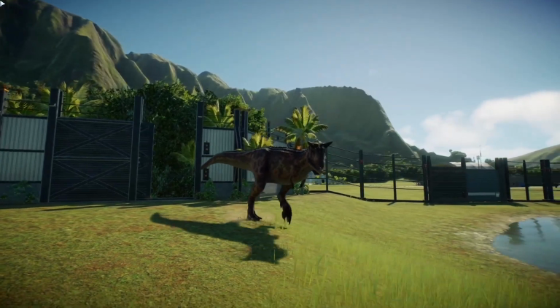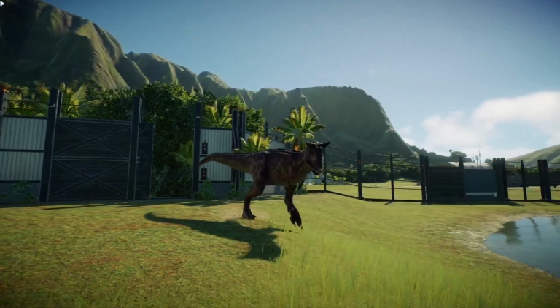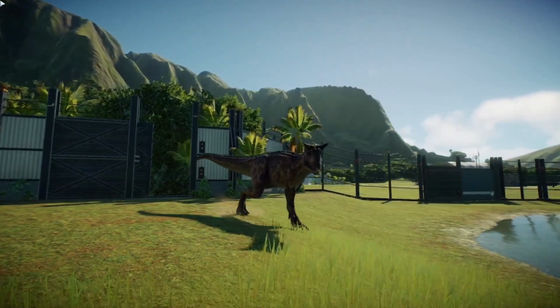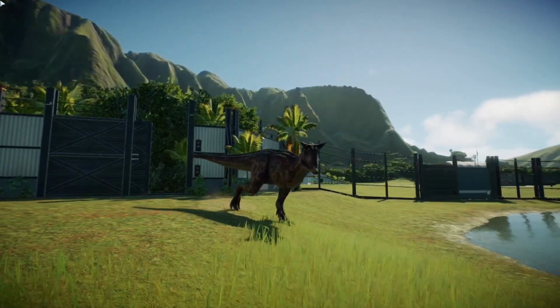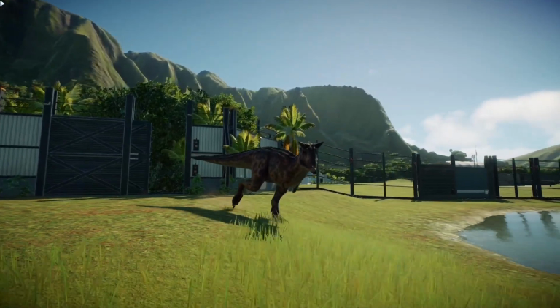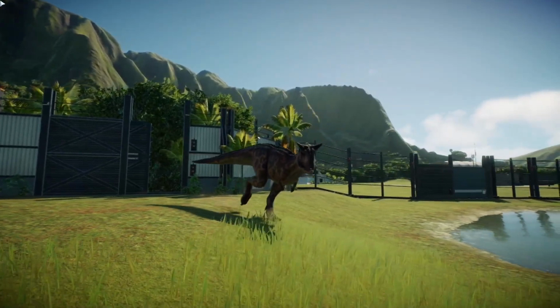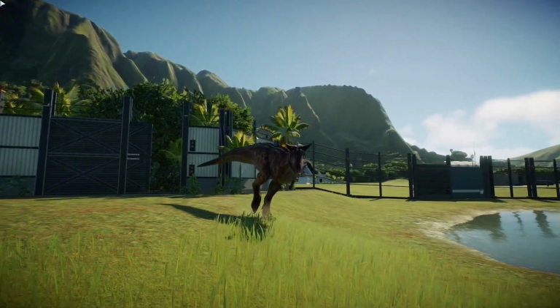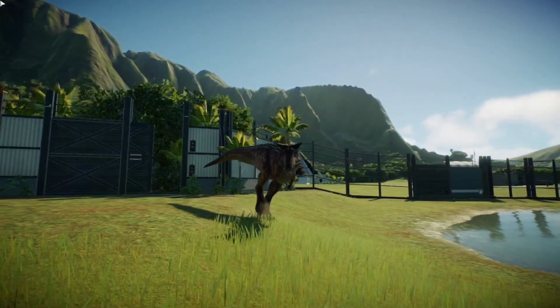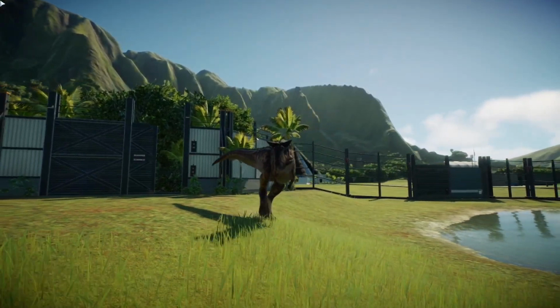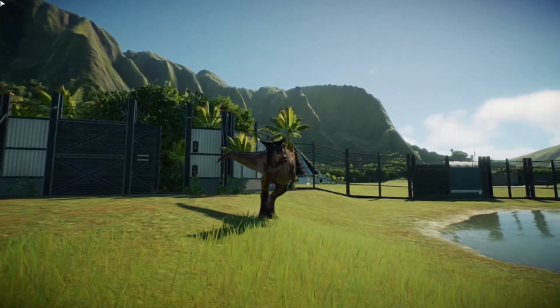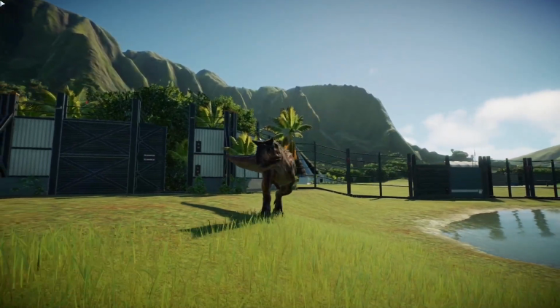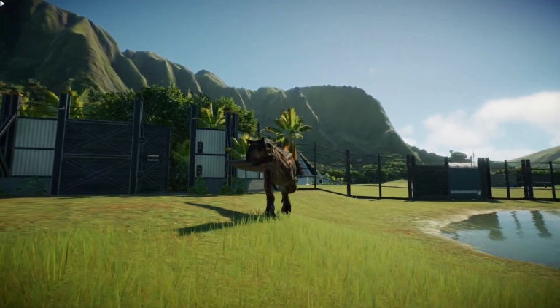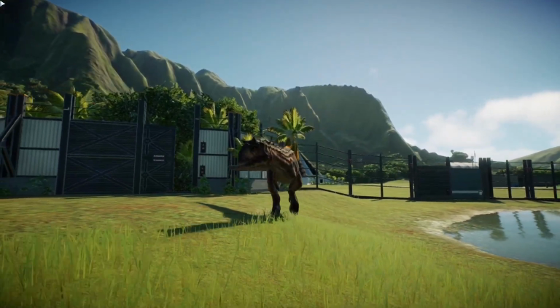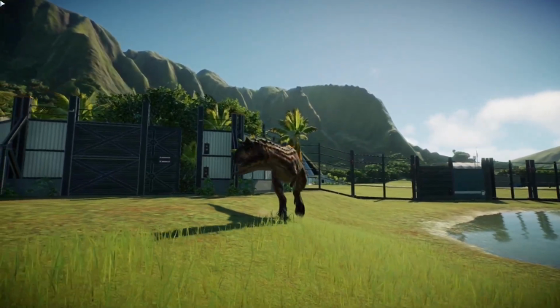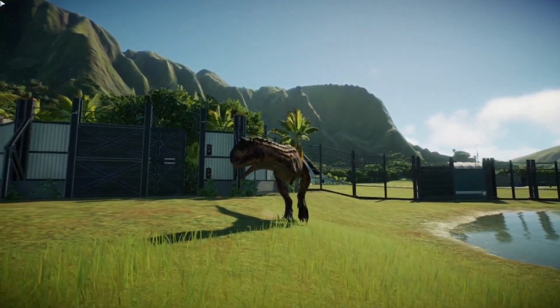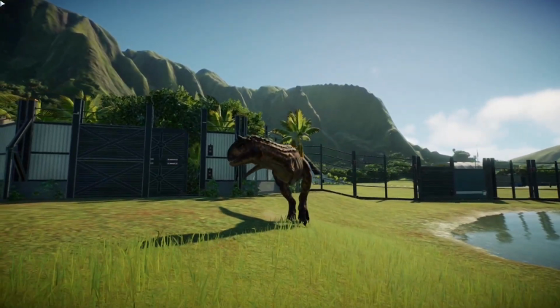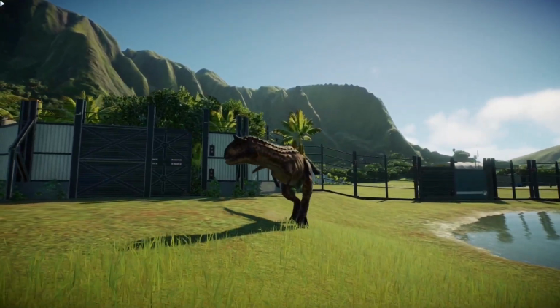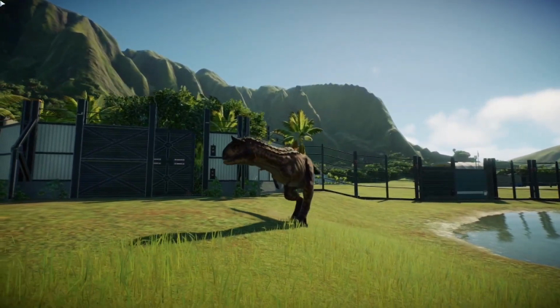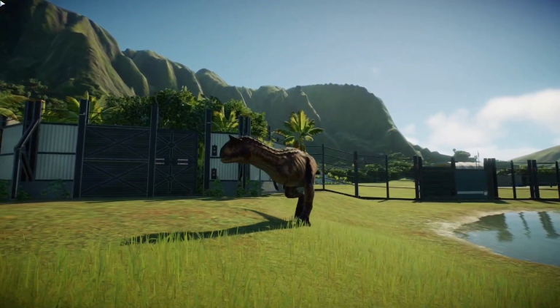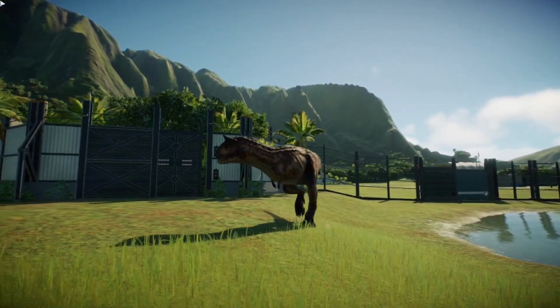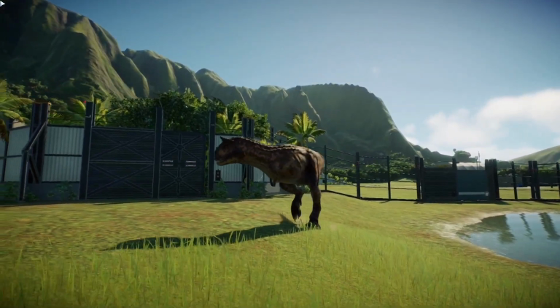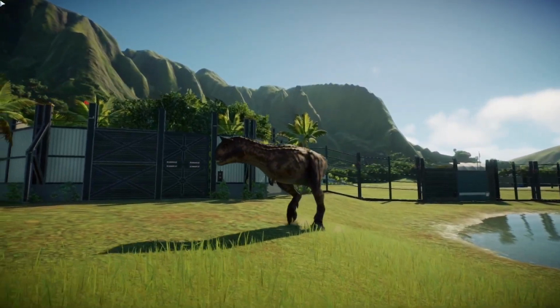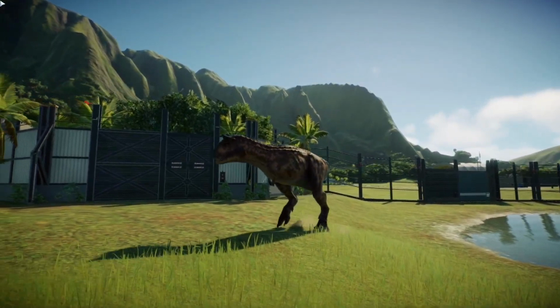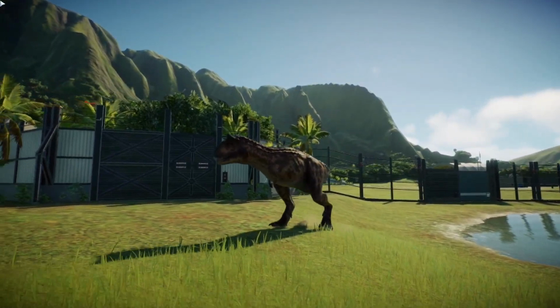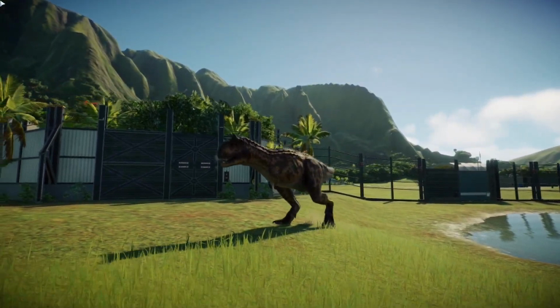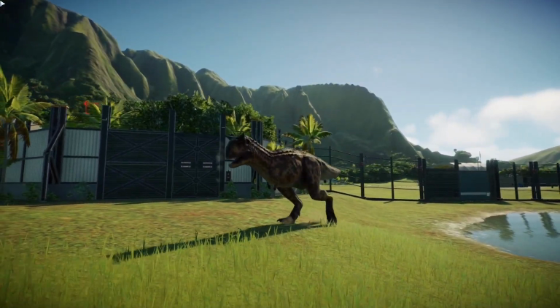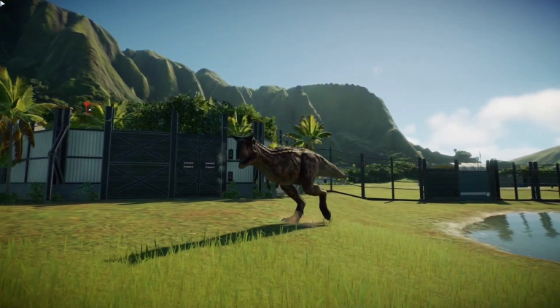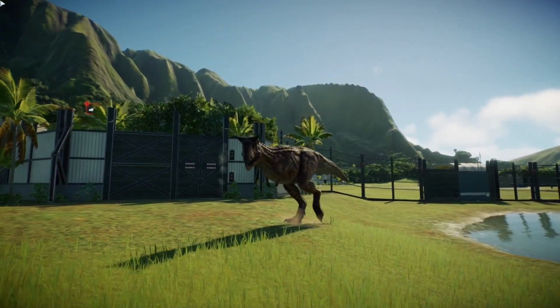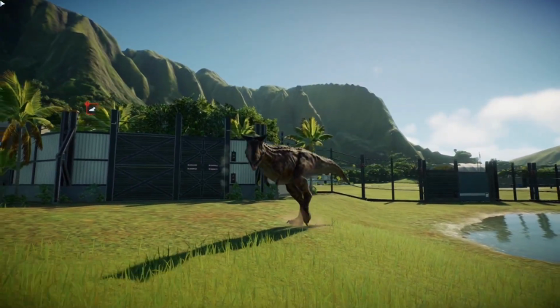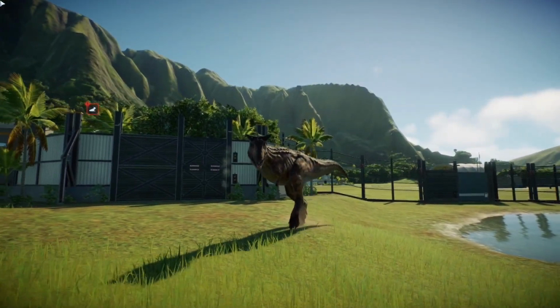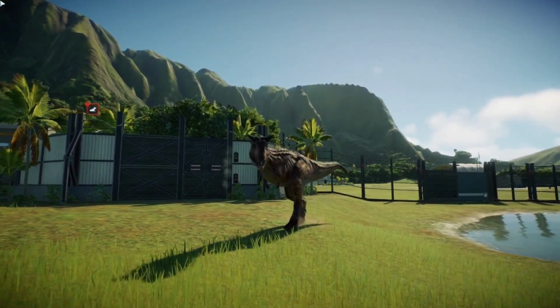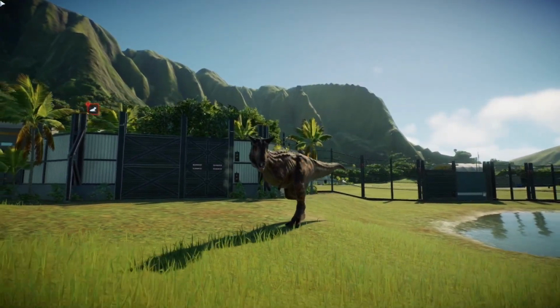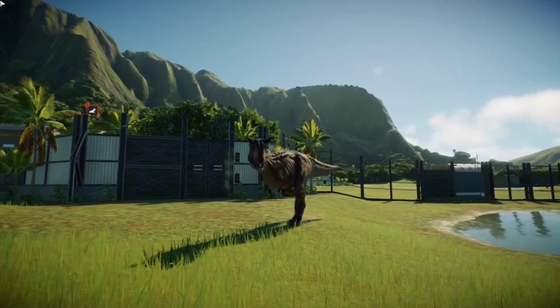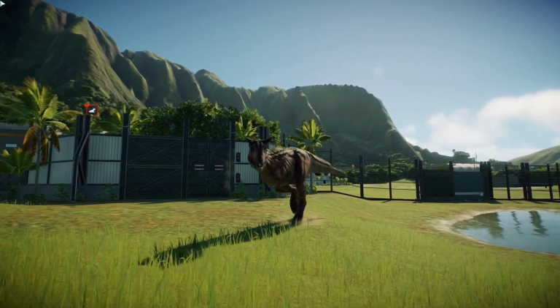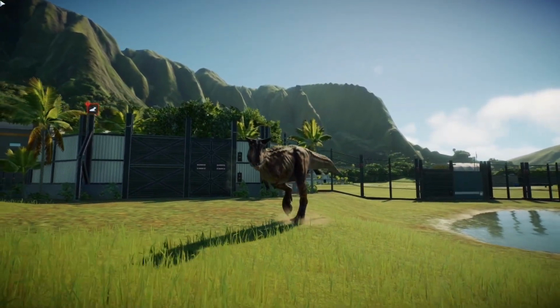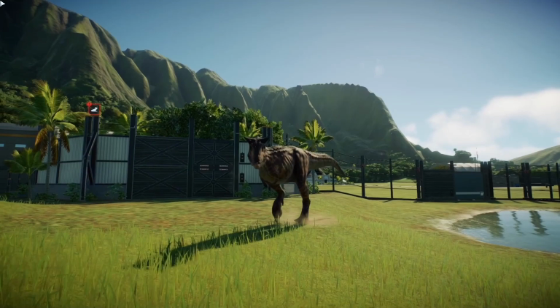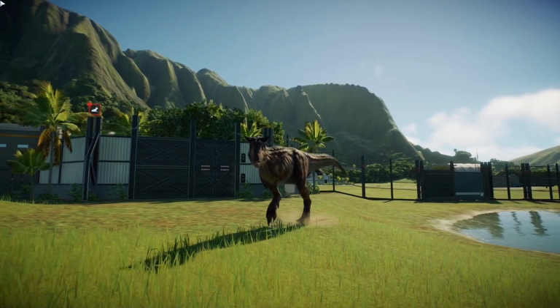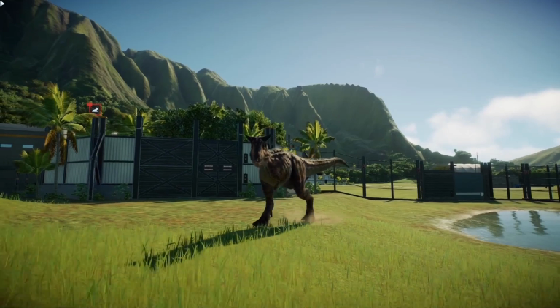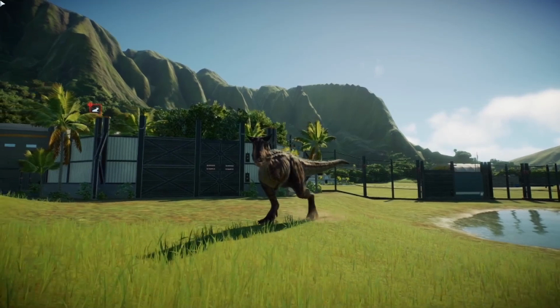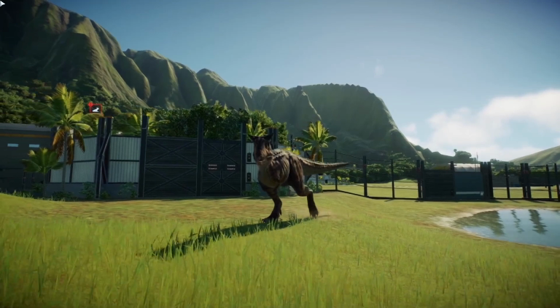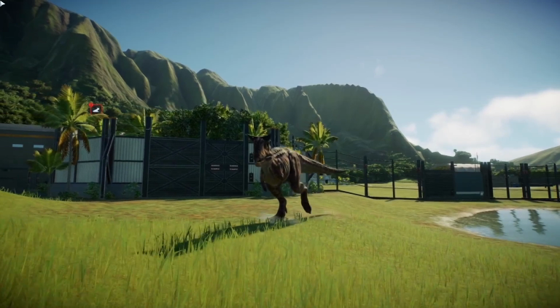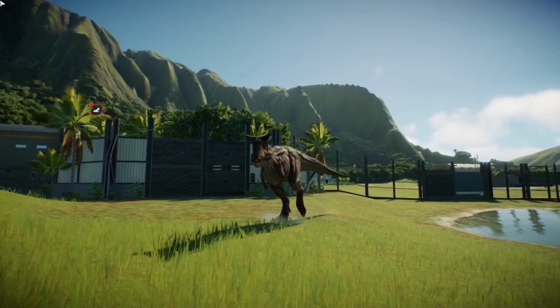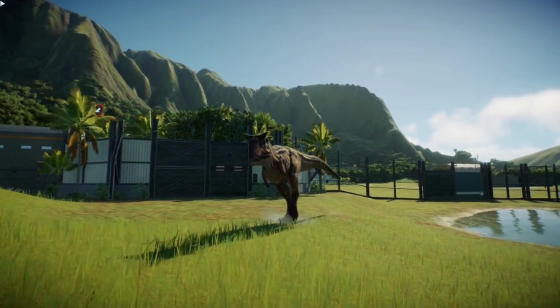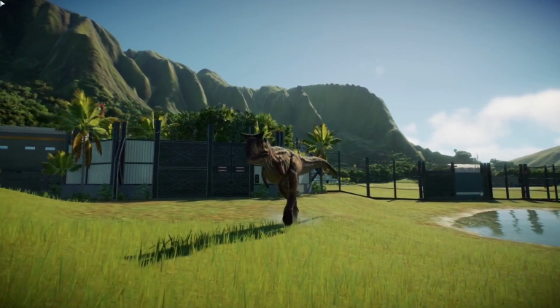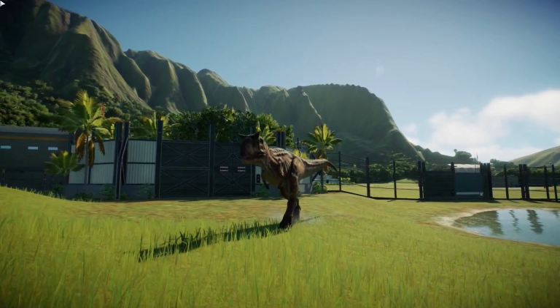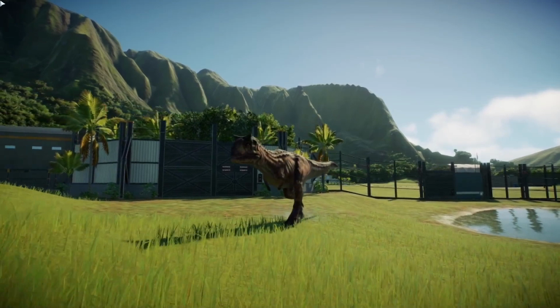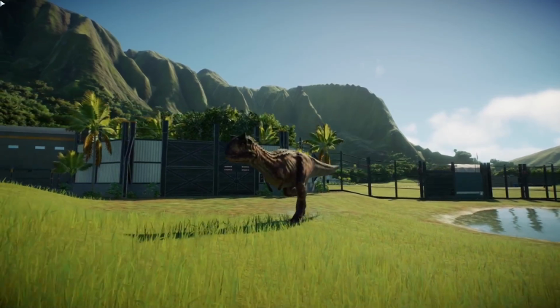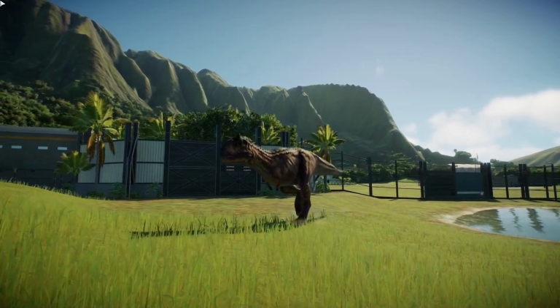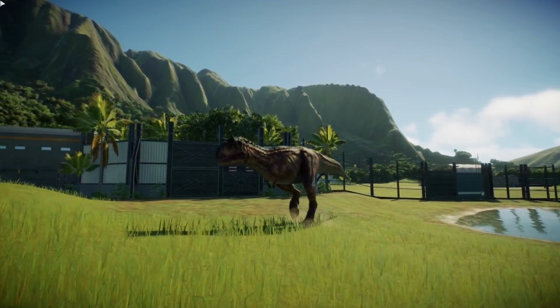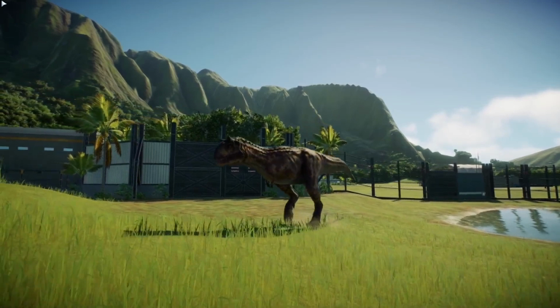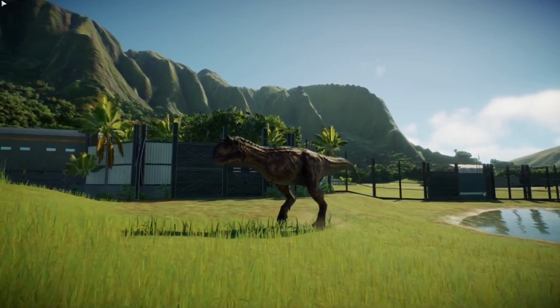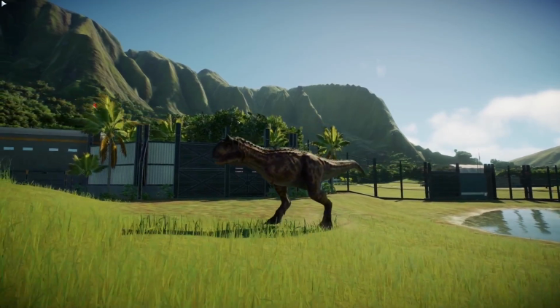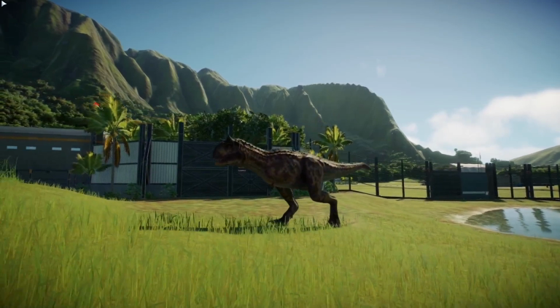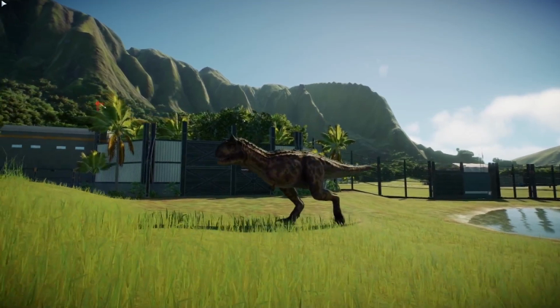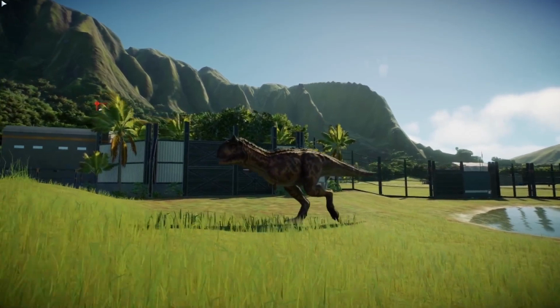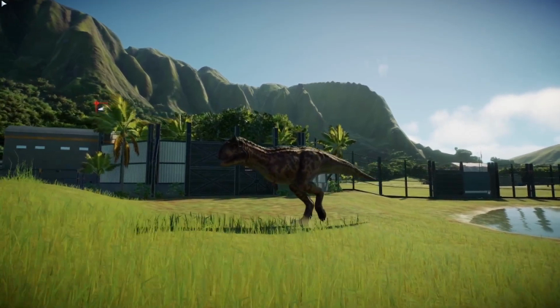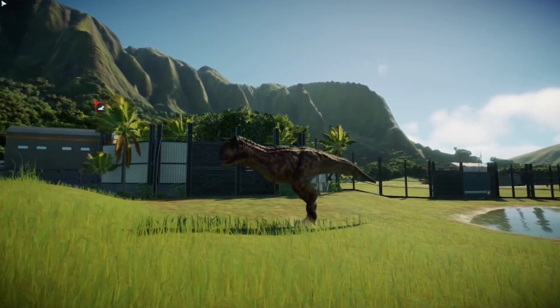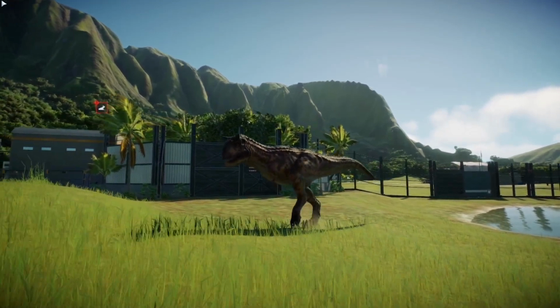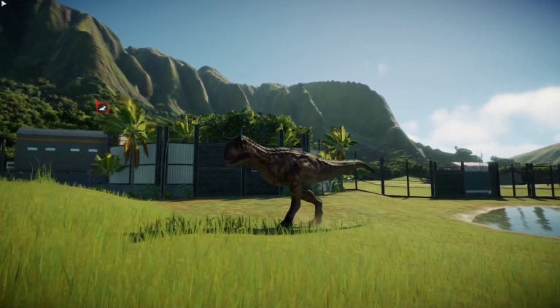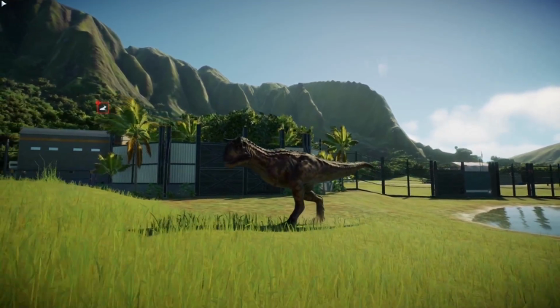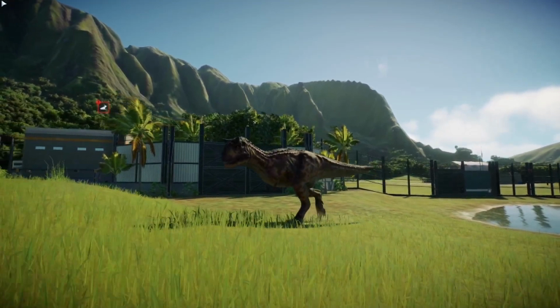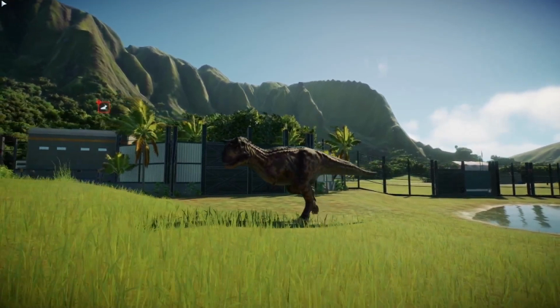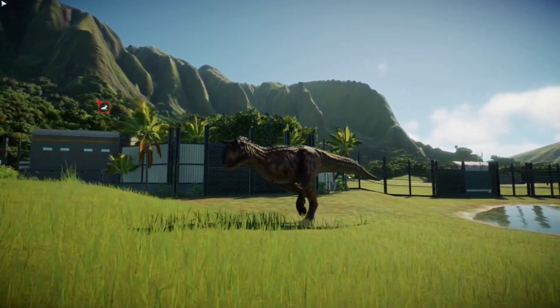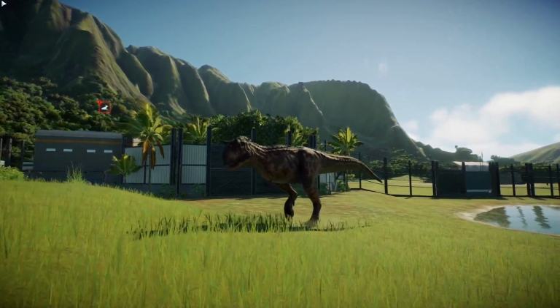Nice, Acrocanthosaurus. You can recognize this predator immediately by the horns on its head, which give it a real rock and roll appearance.